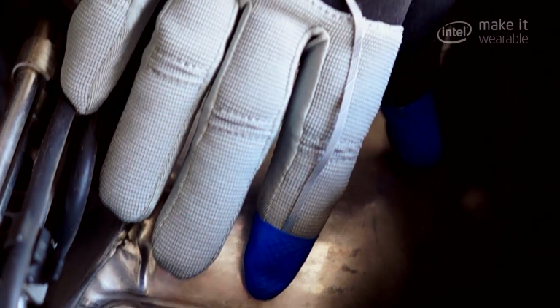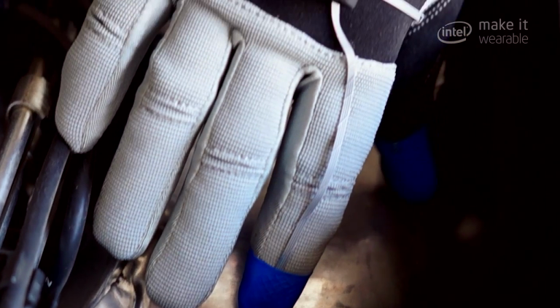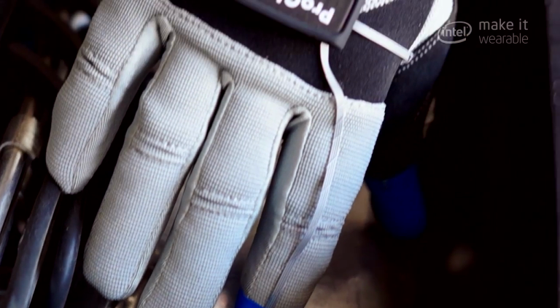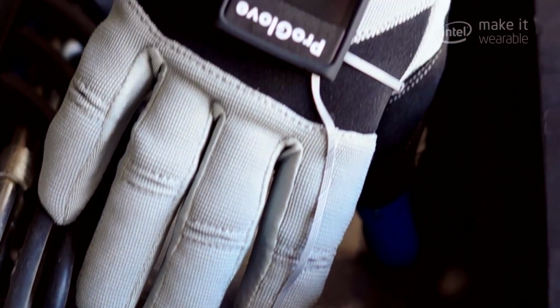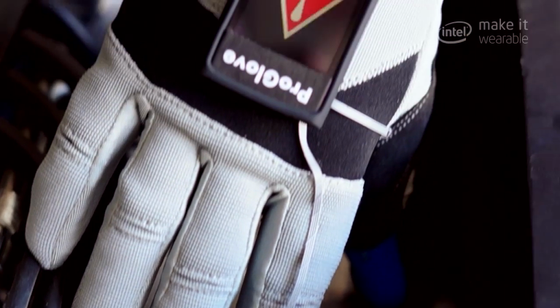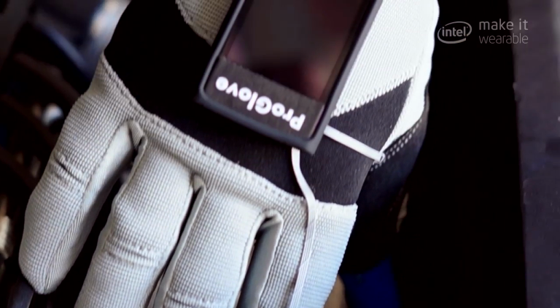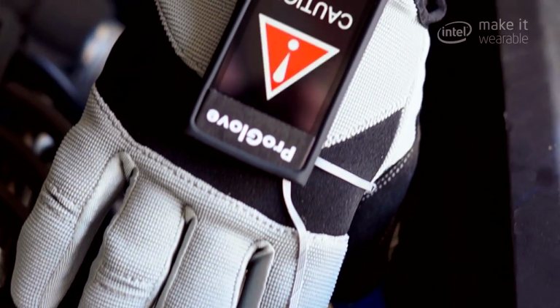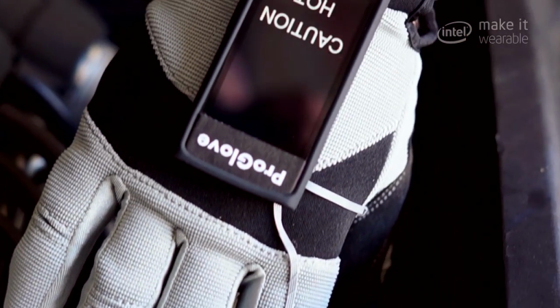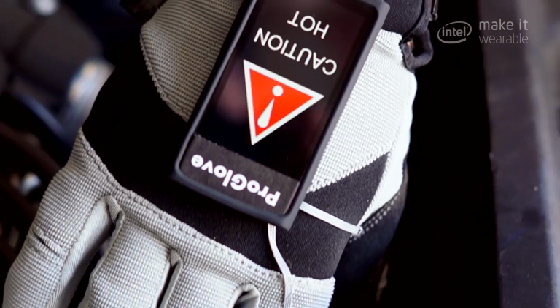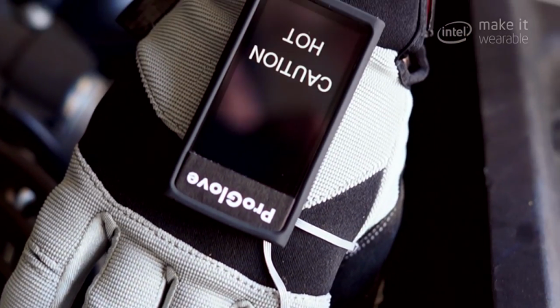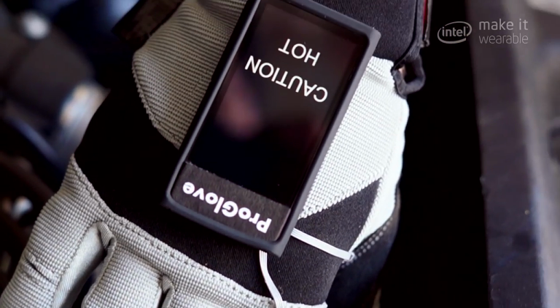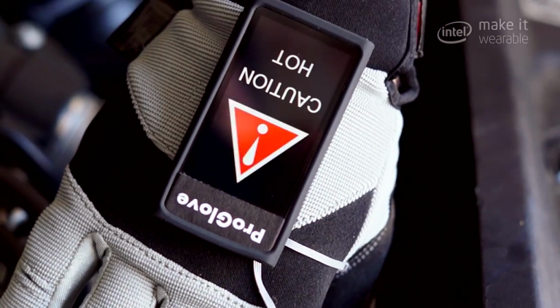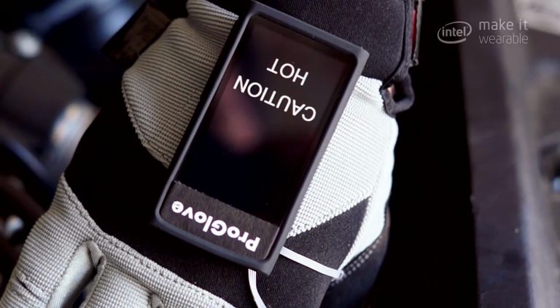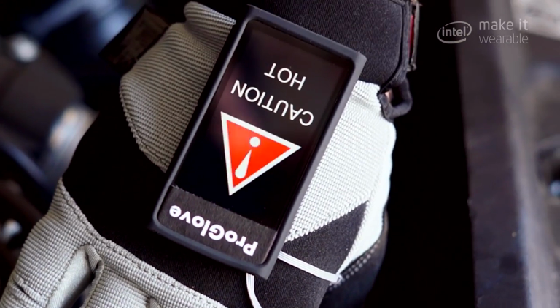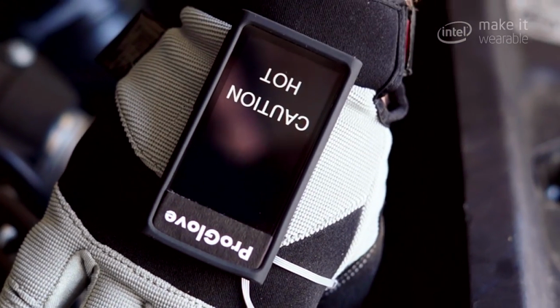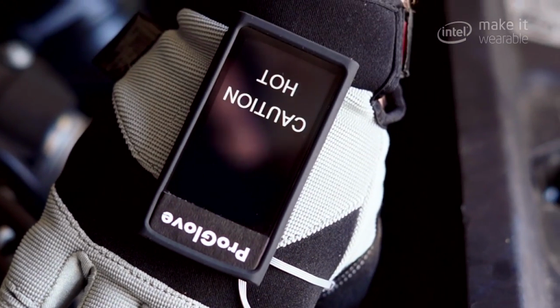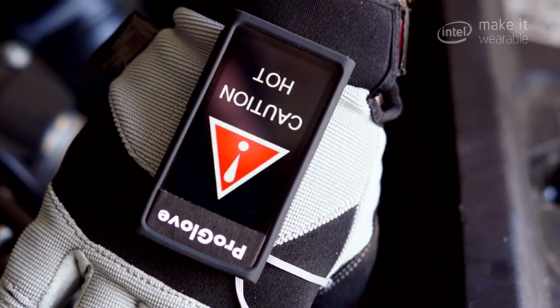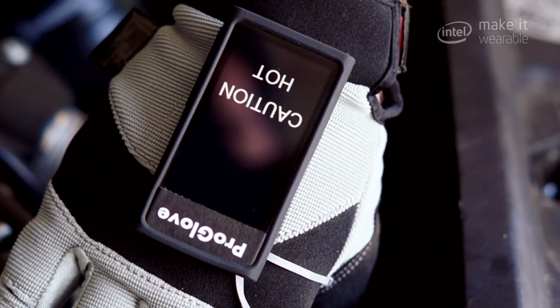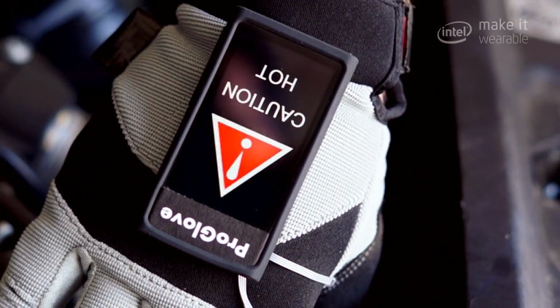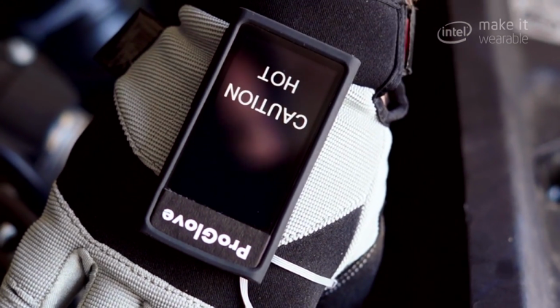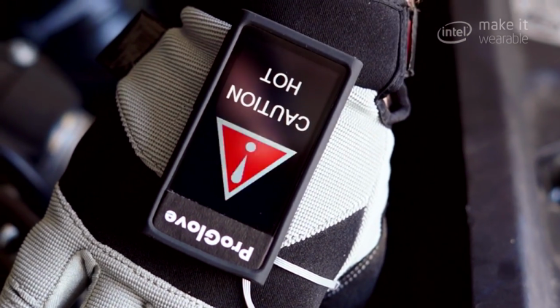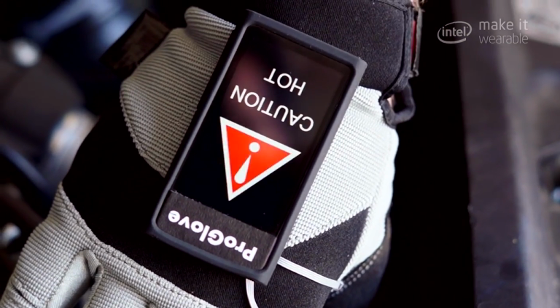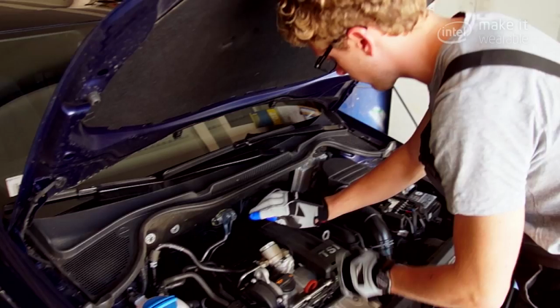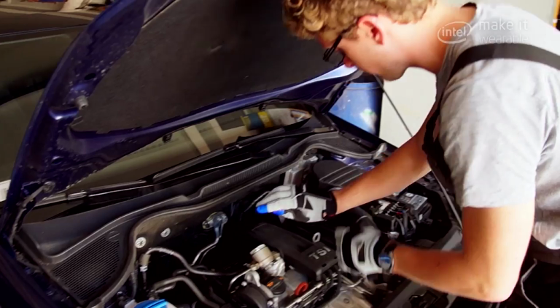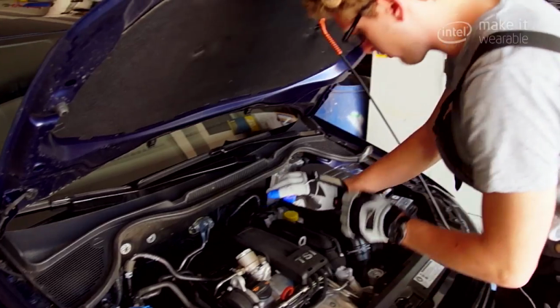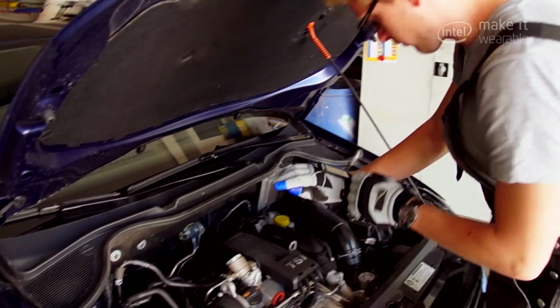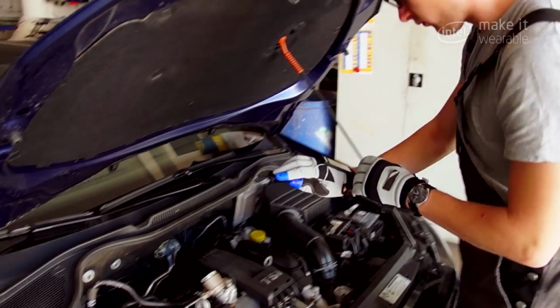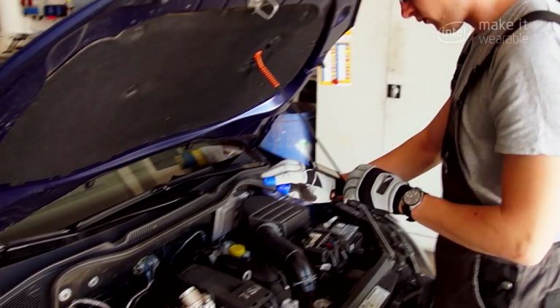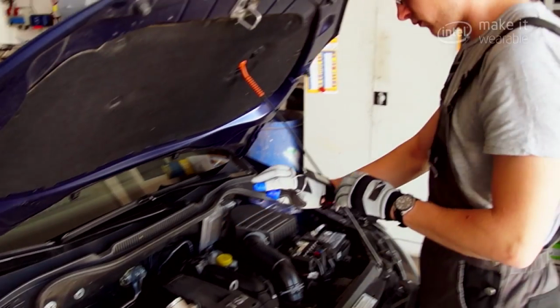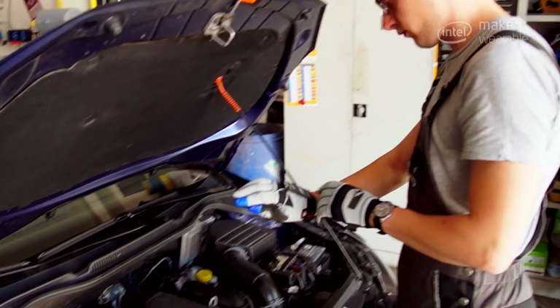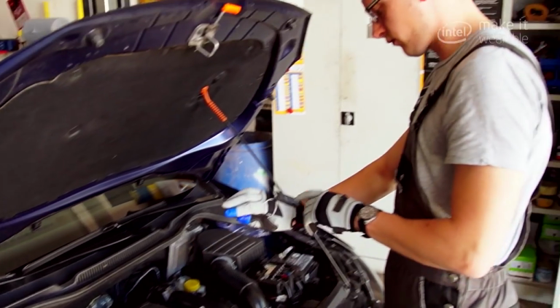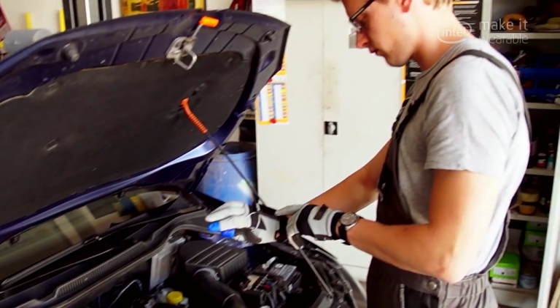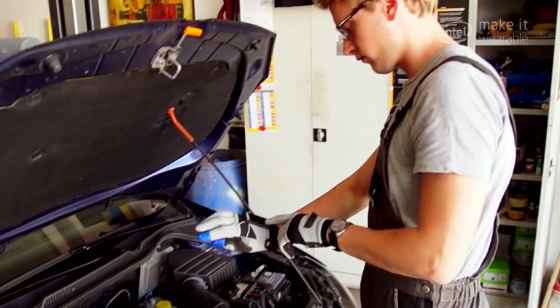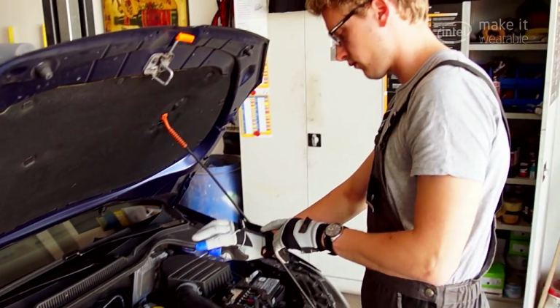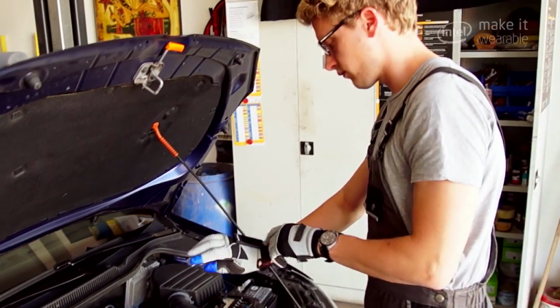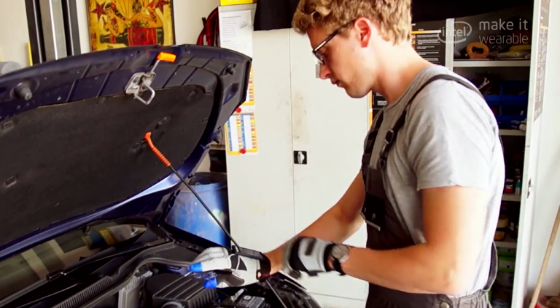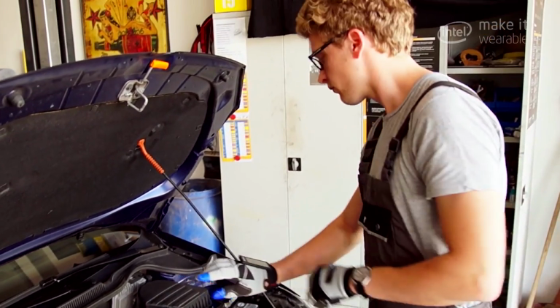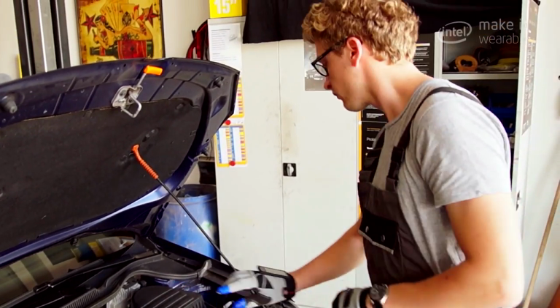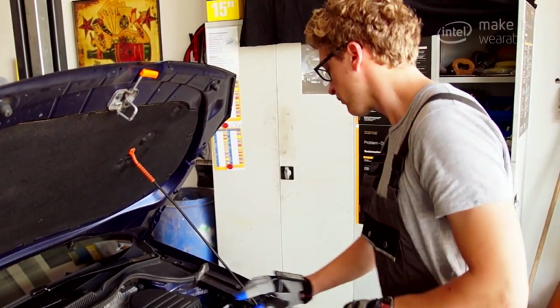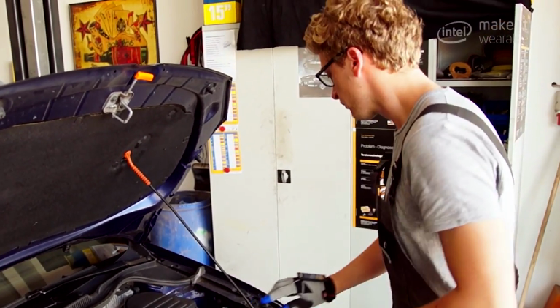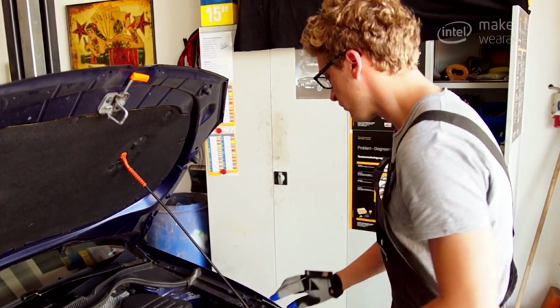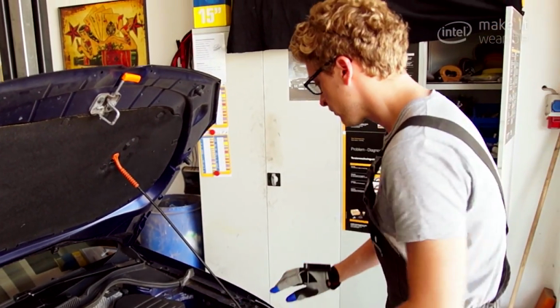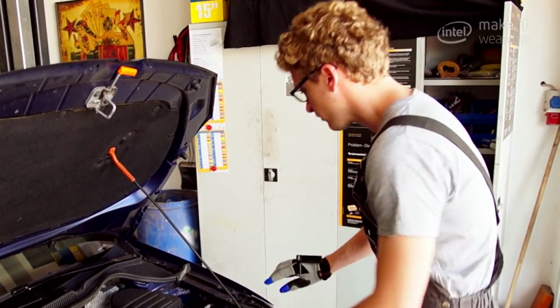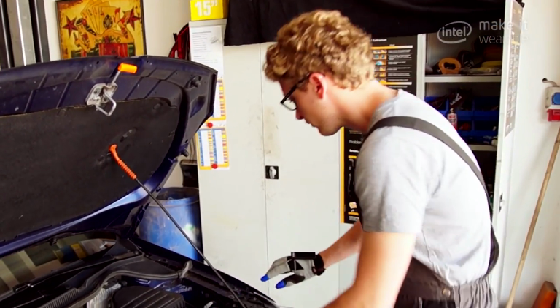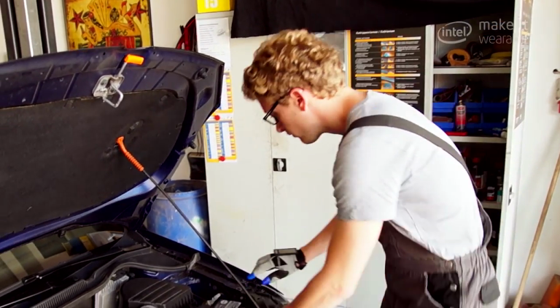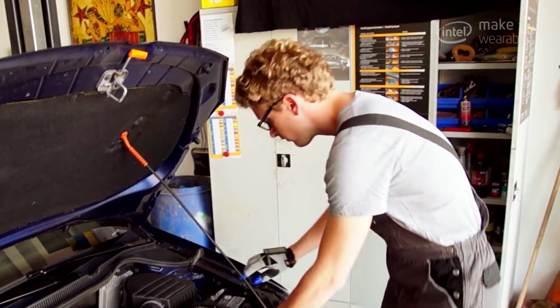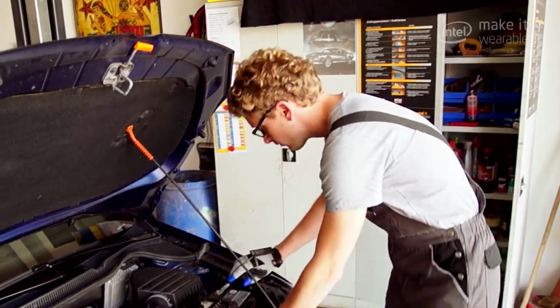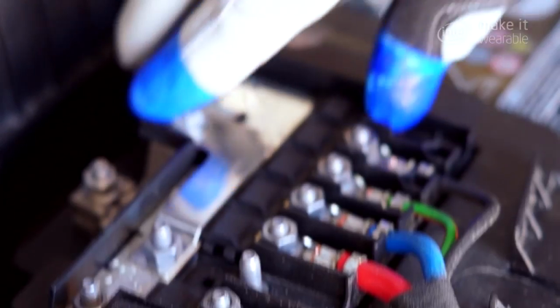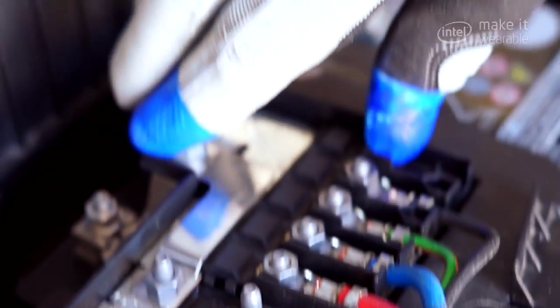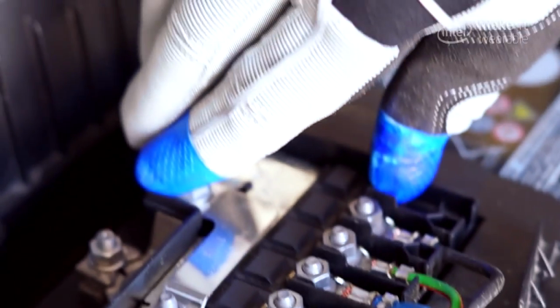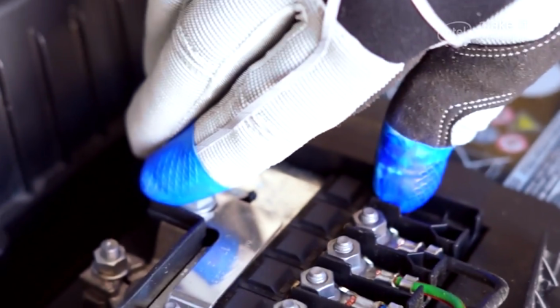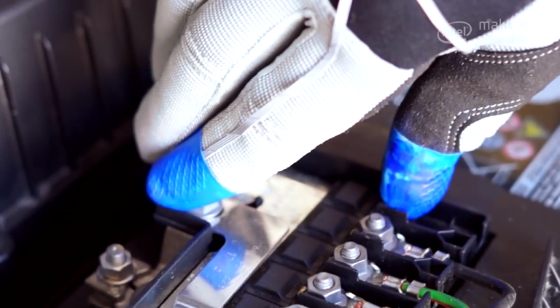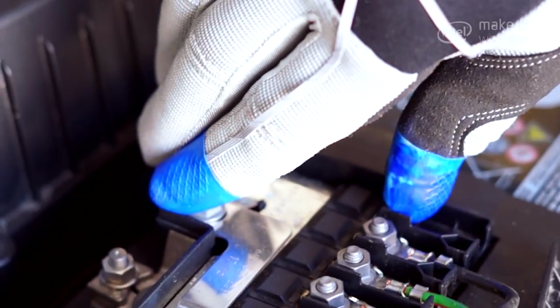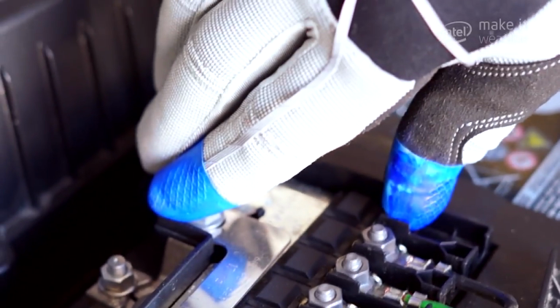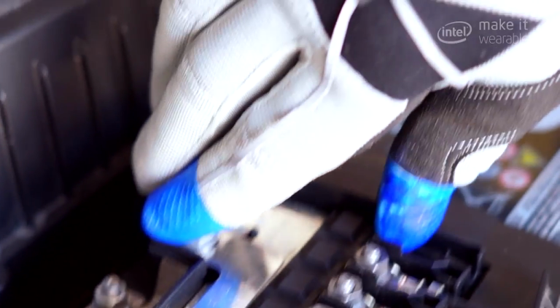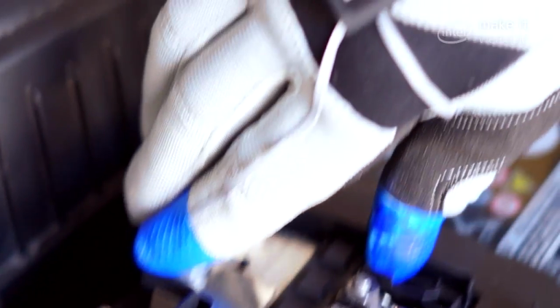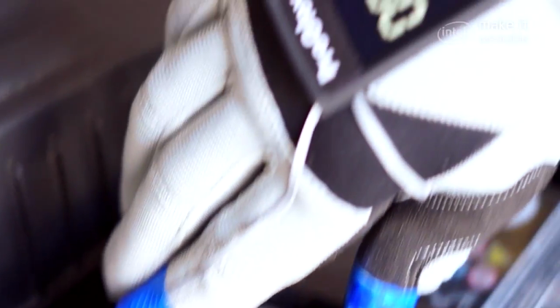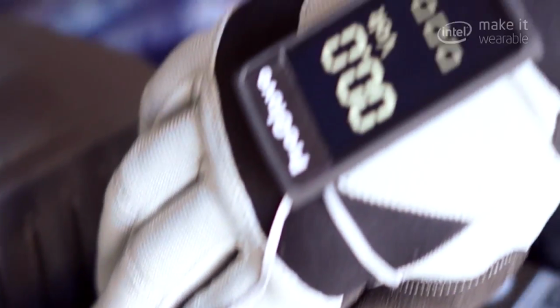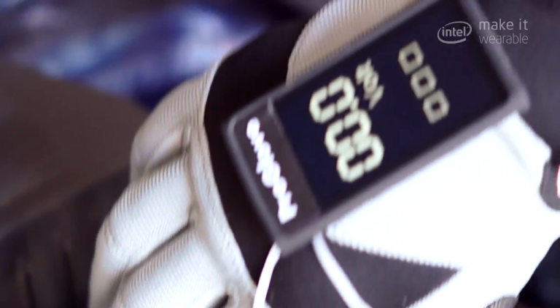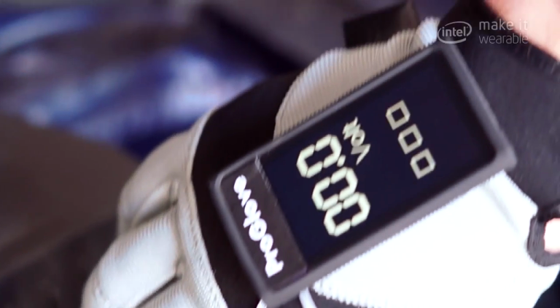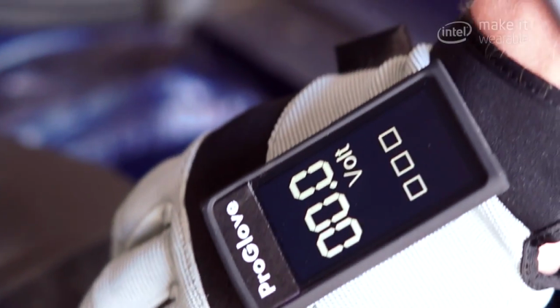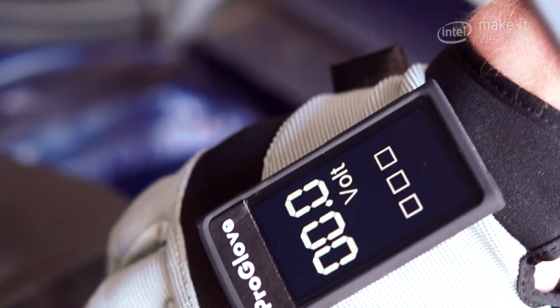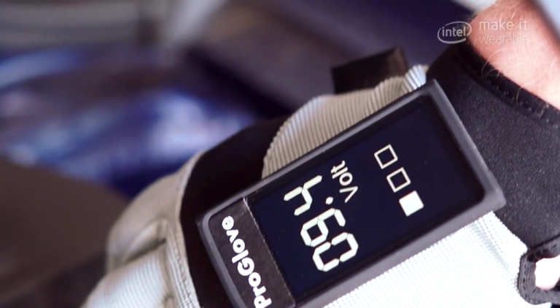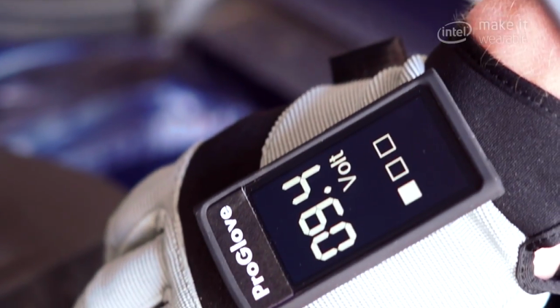Use that information to monitor what the worker is actually doing, and to train them by introducing sensors on the hand of the worker.